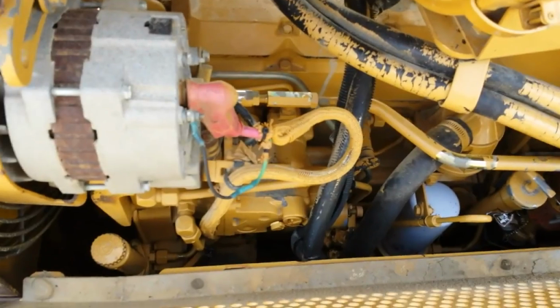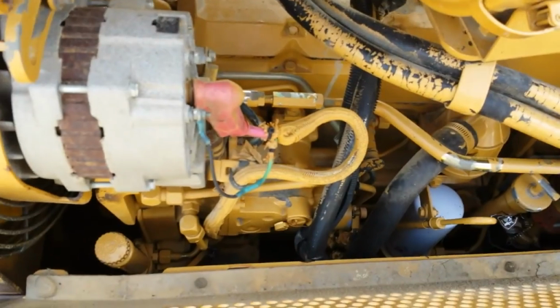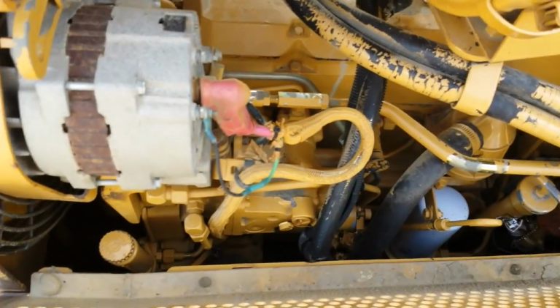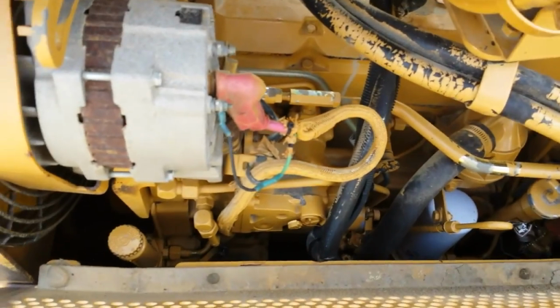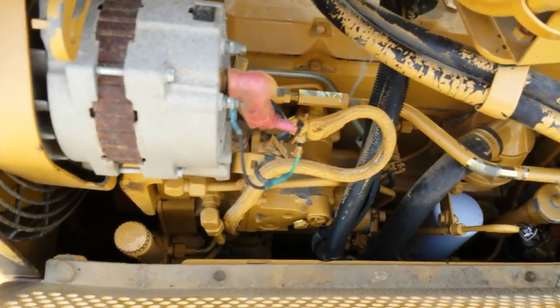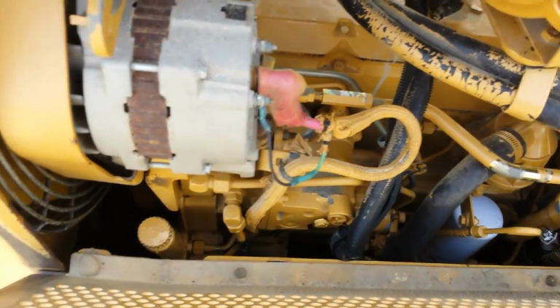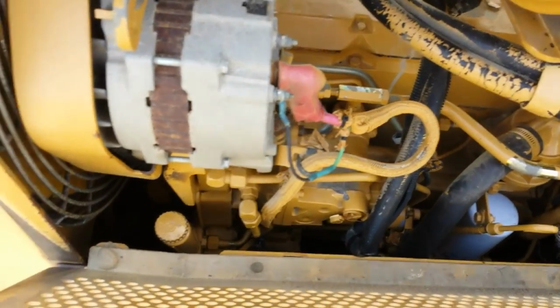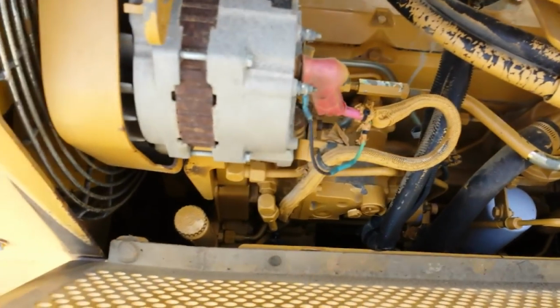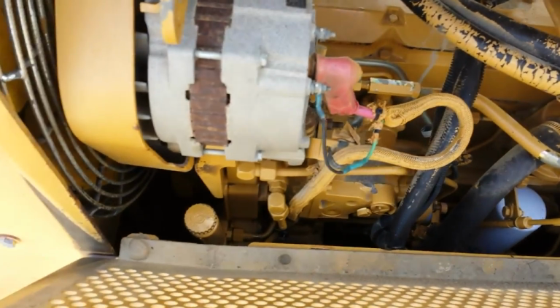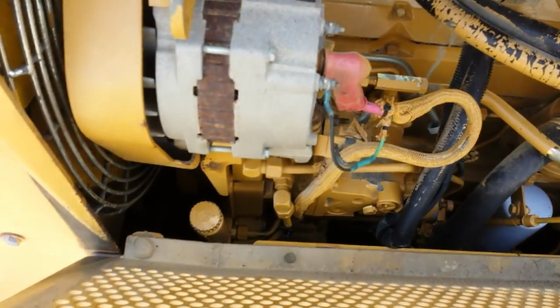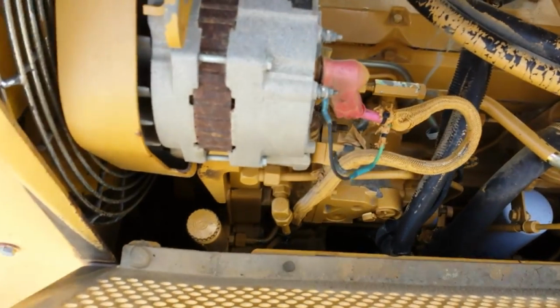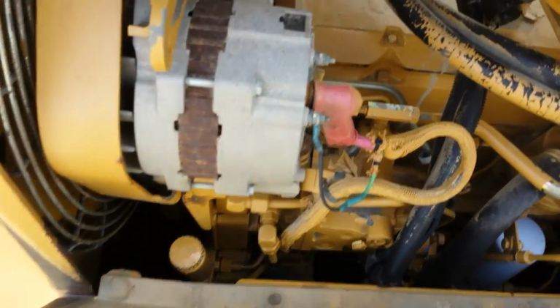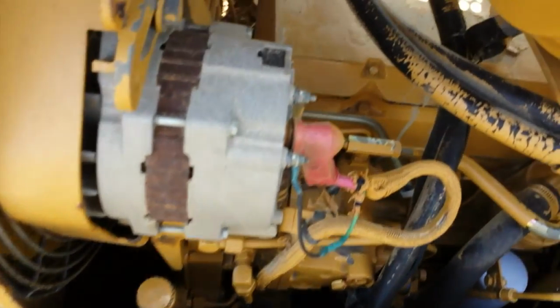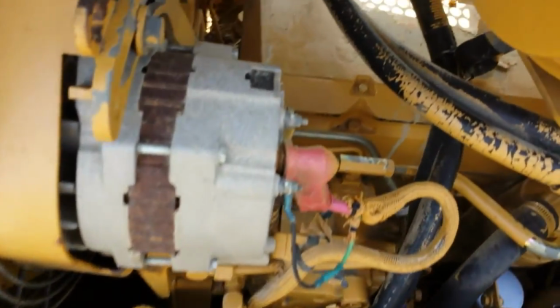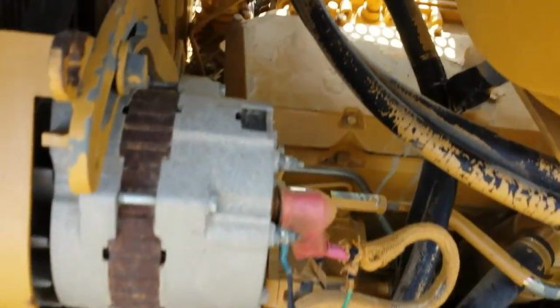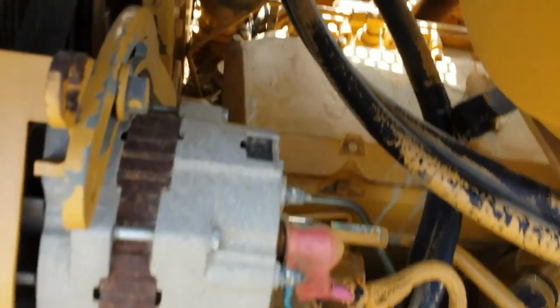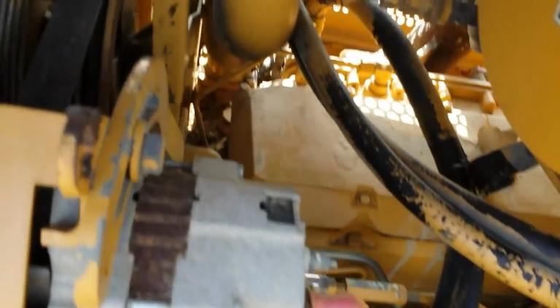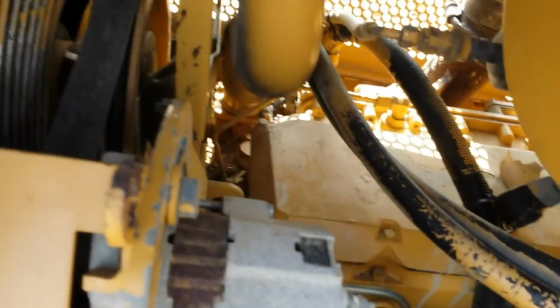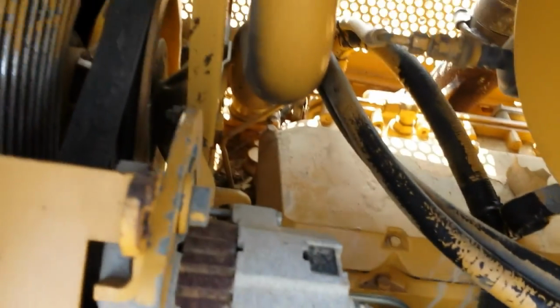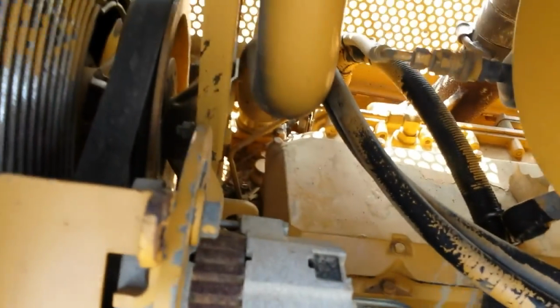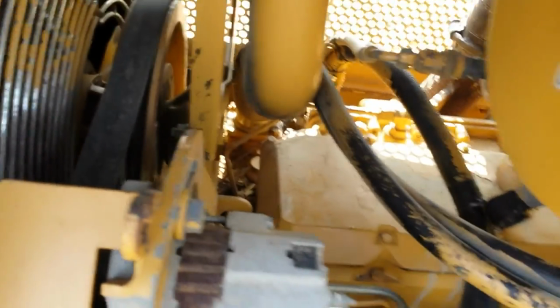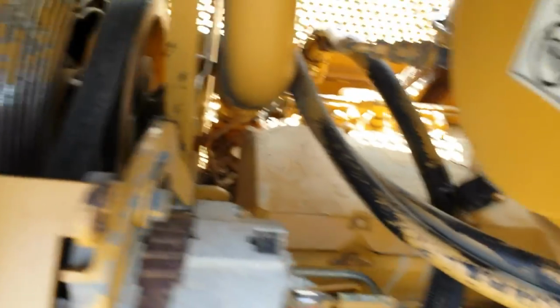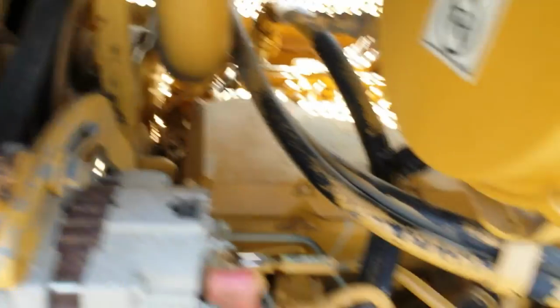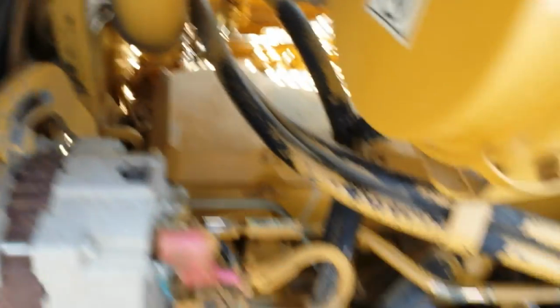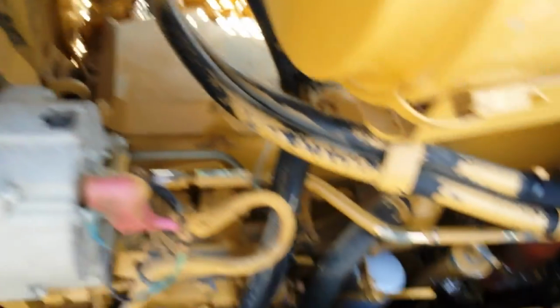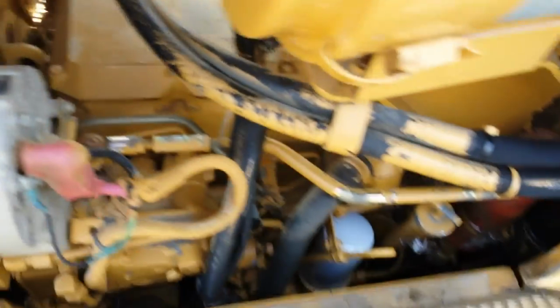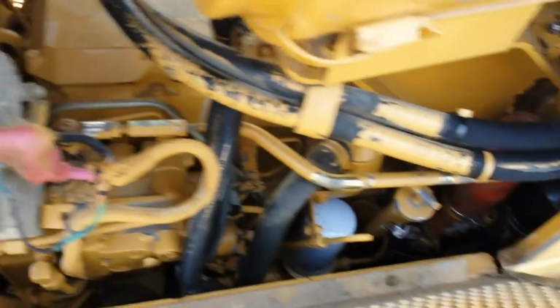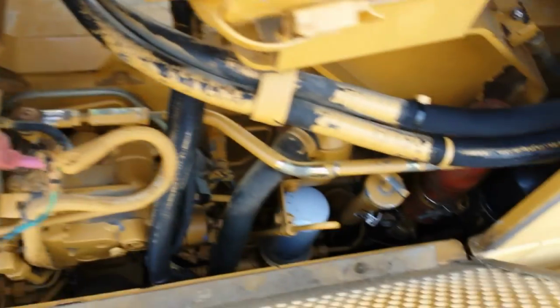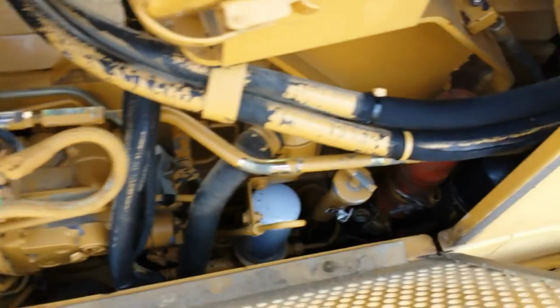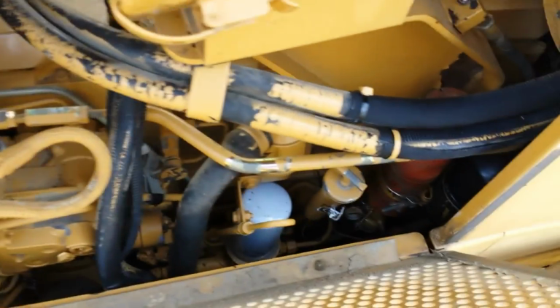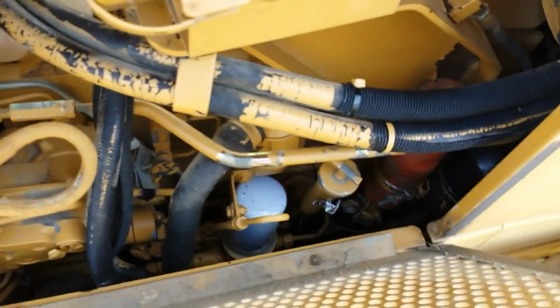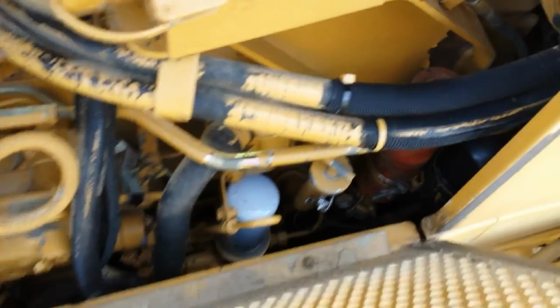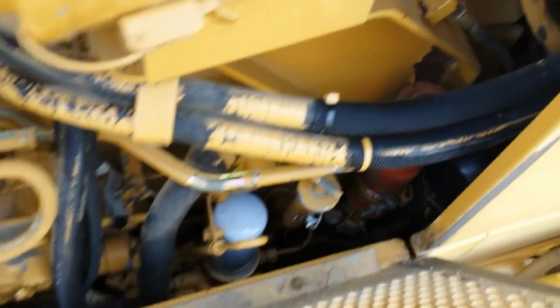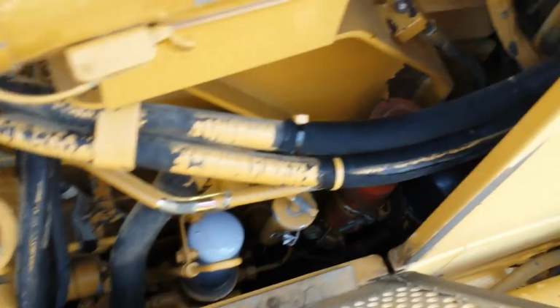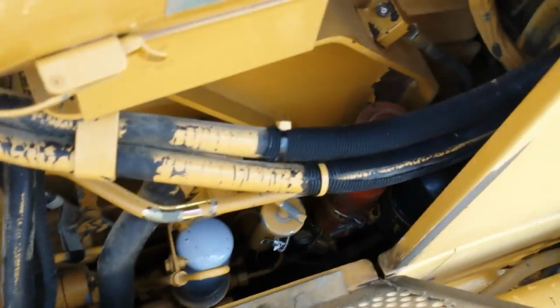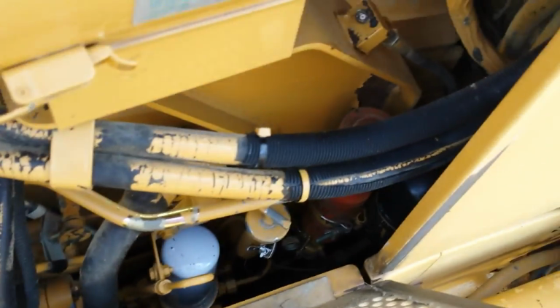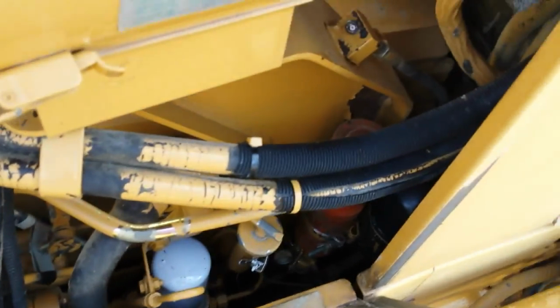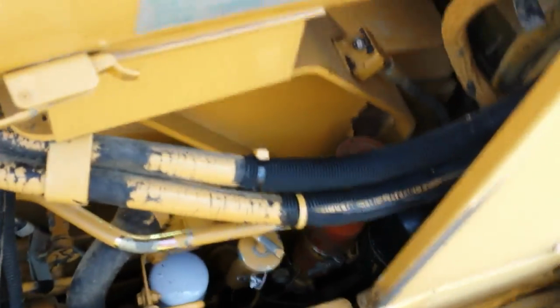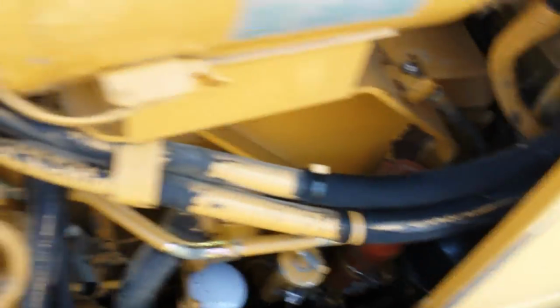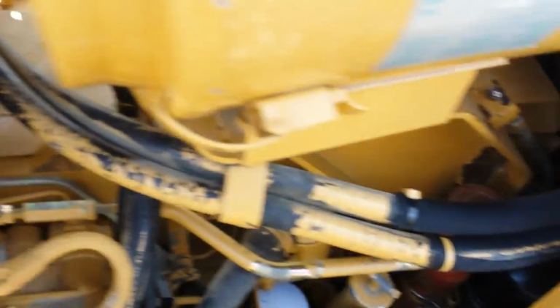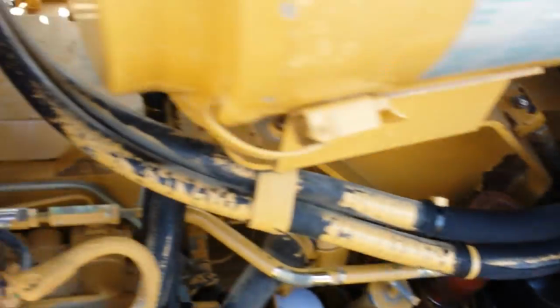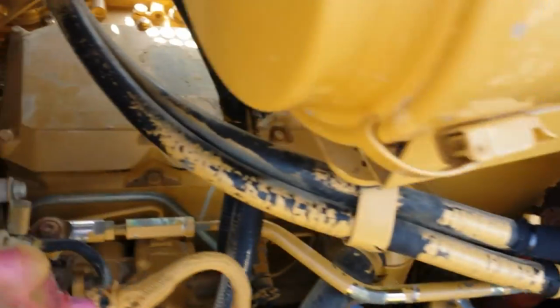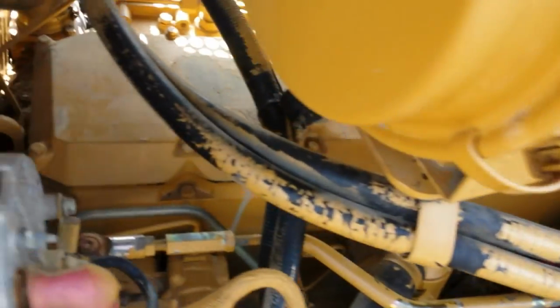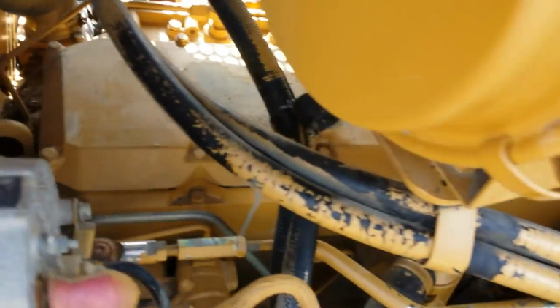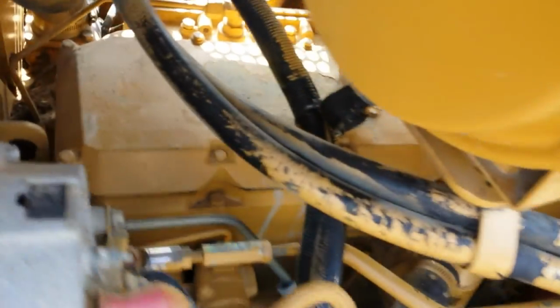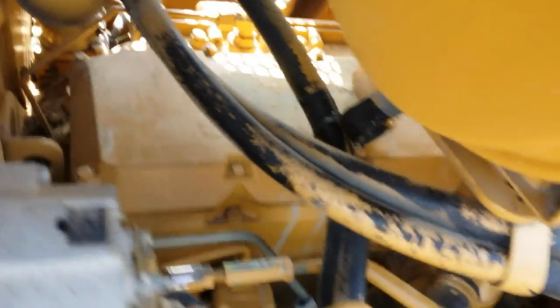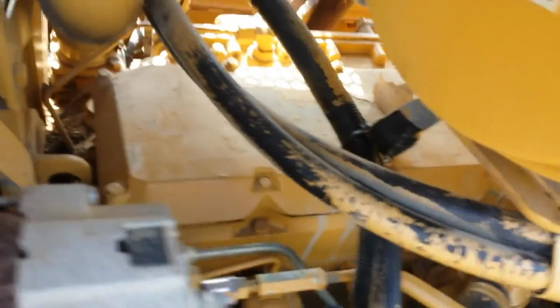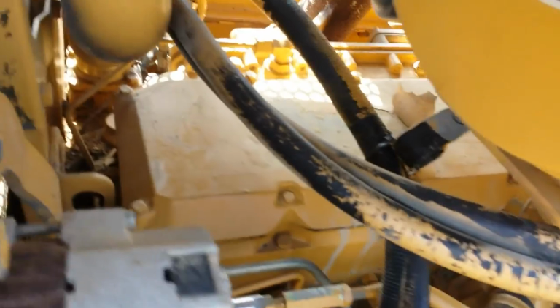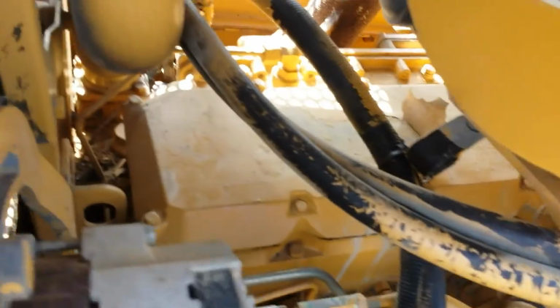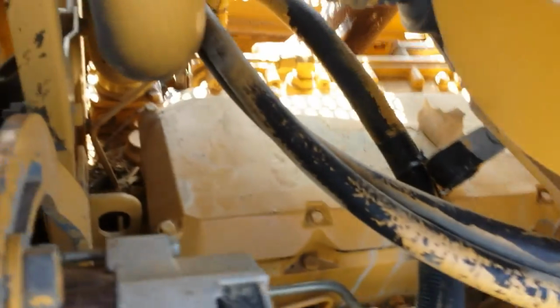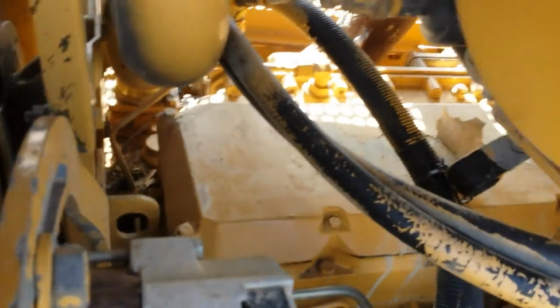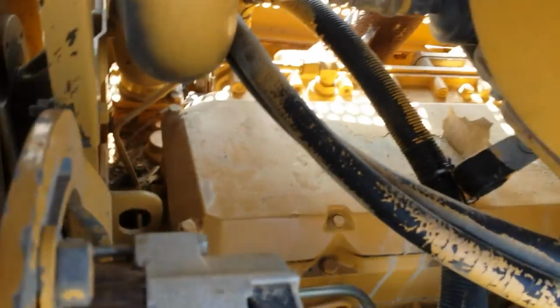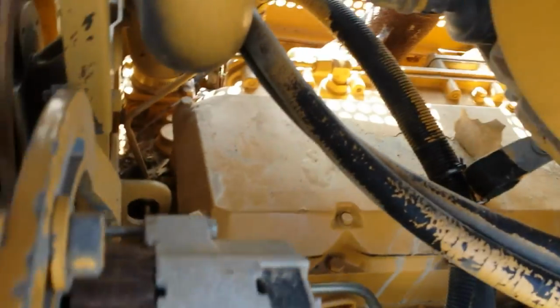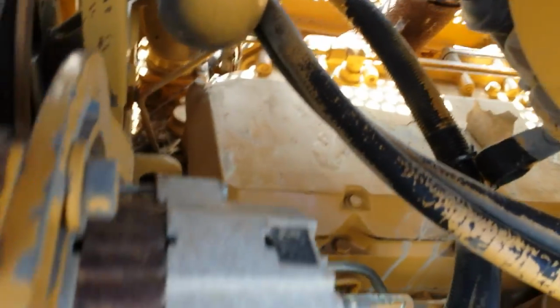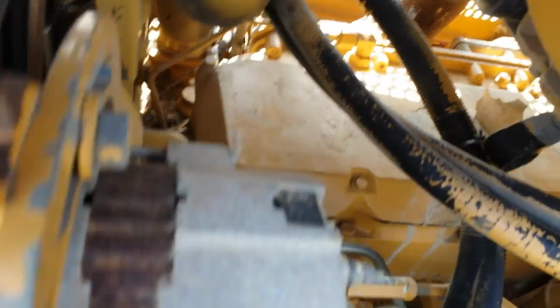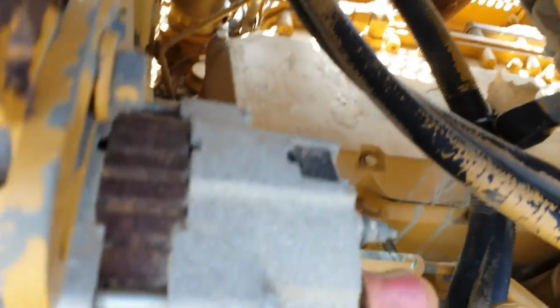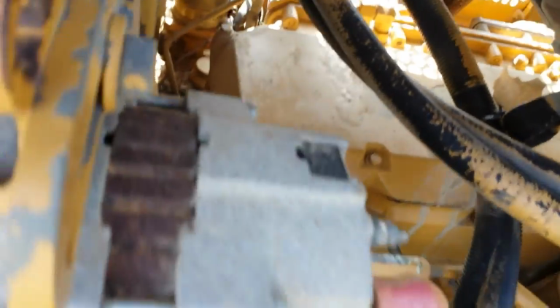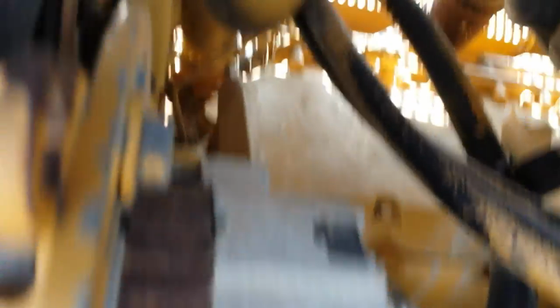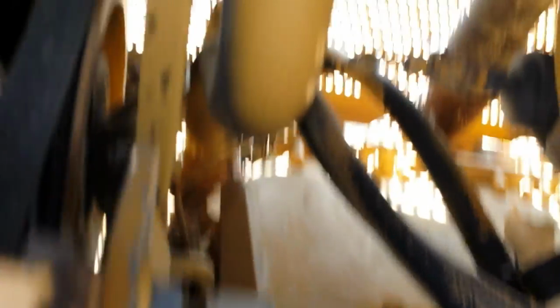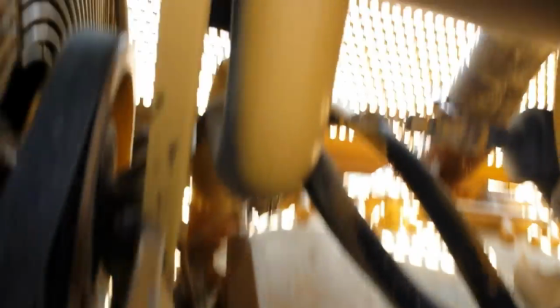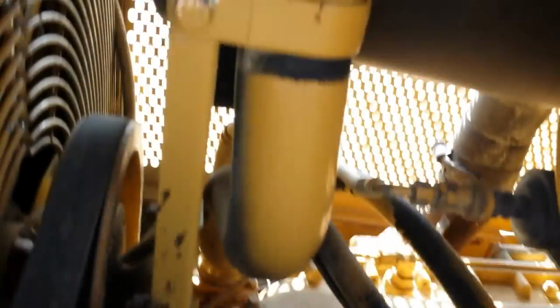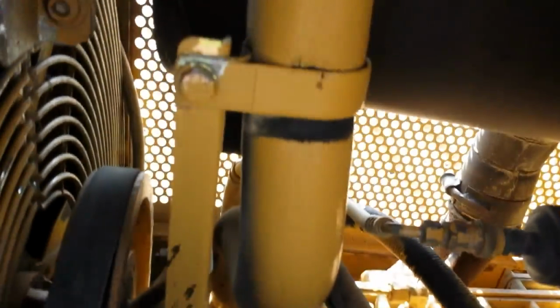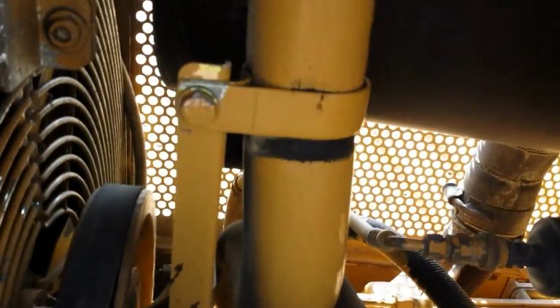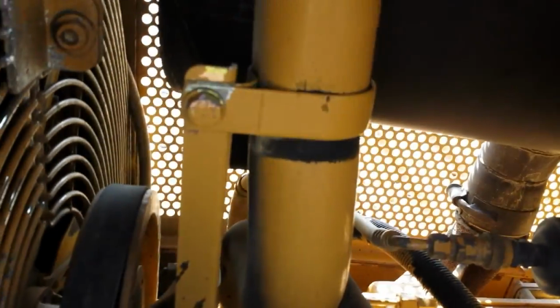Here's a shot down on the engine compartment. From what I can see, the engine compartment is very clean, and the engine is very clean.